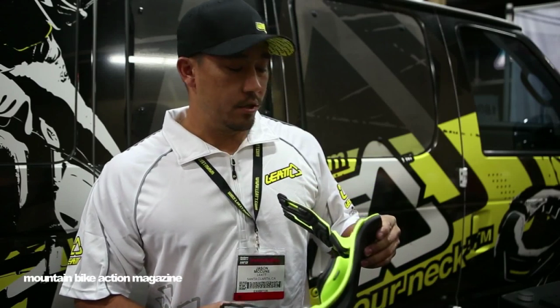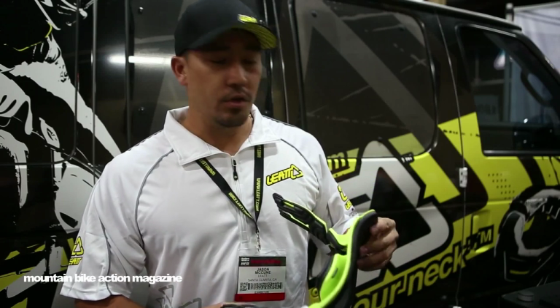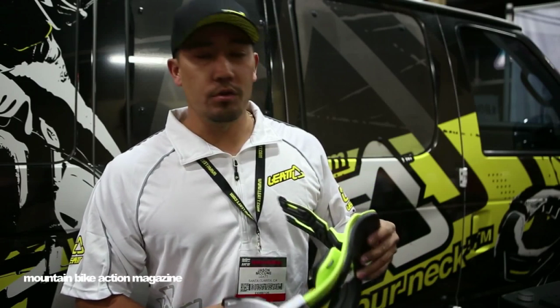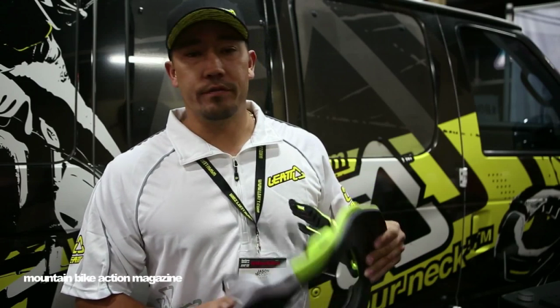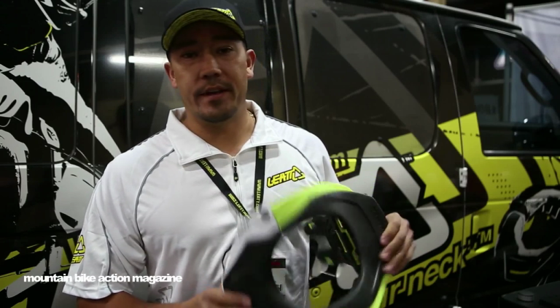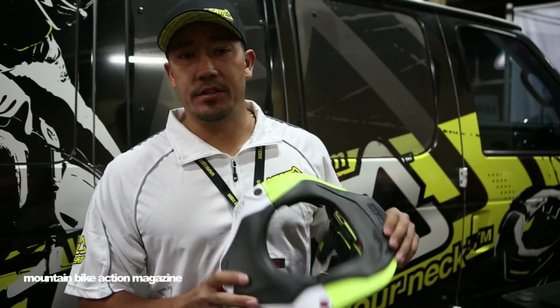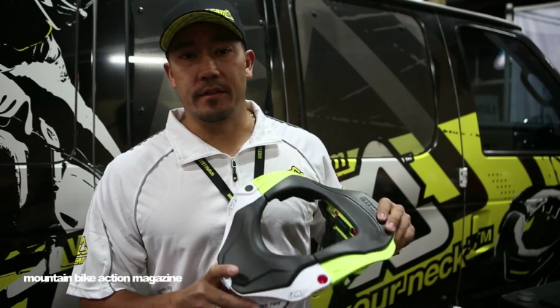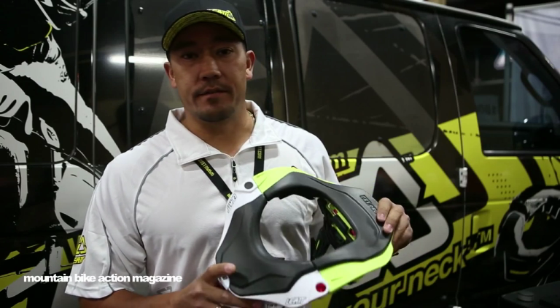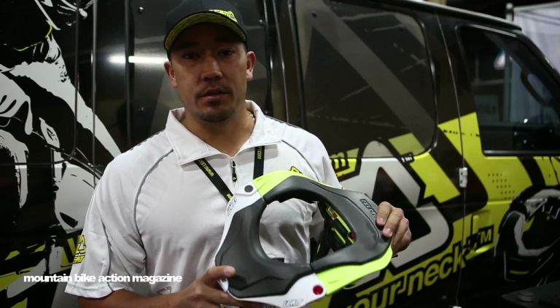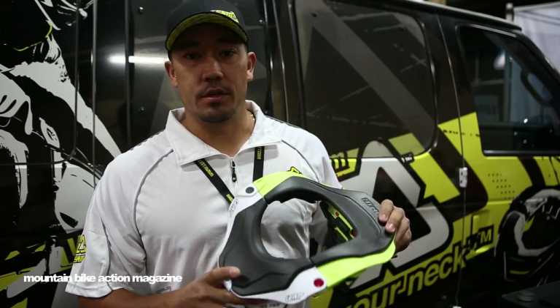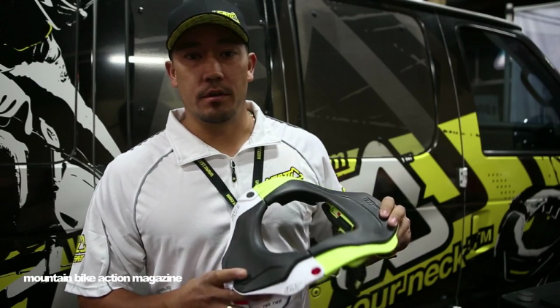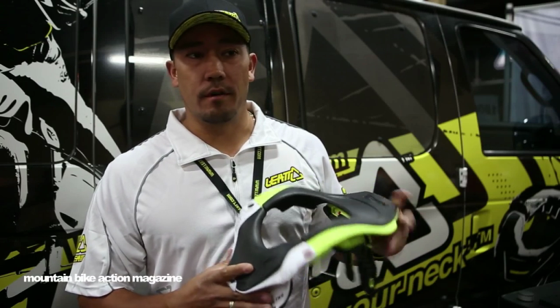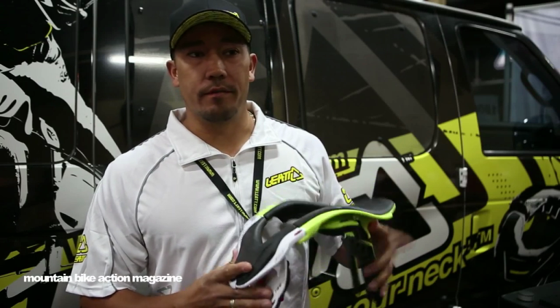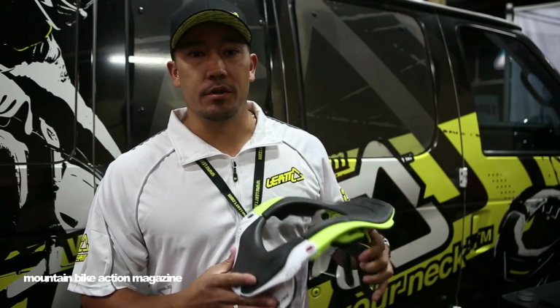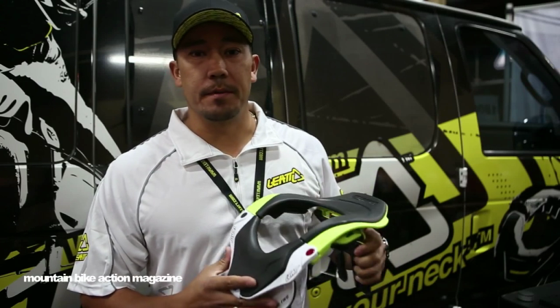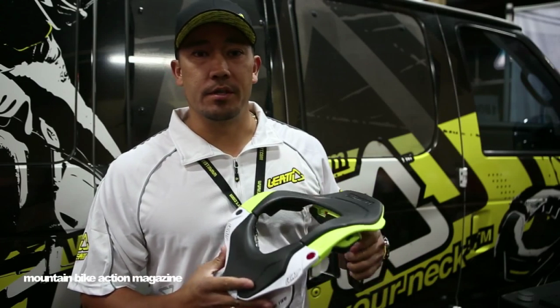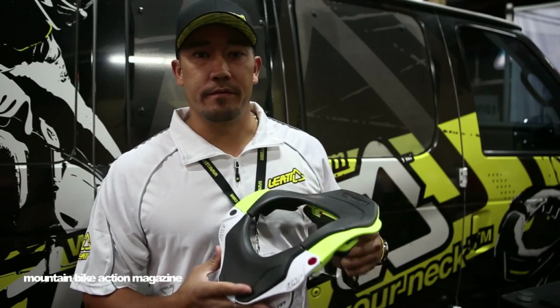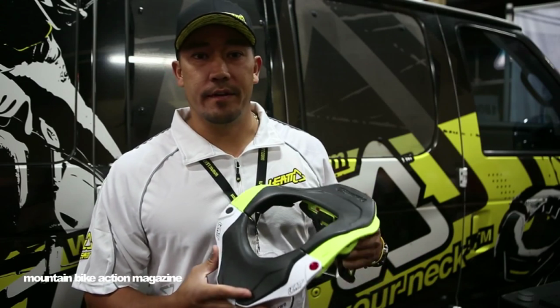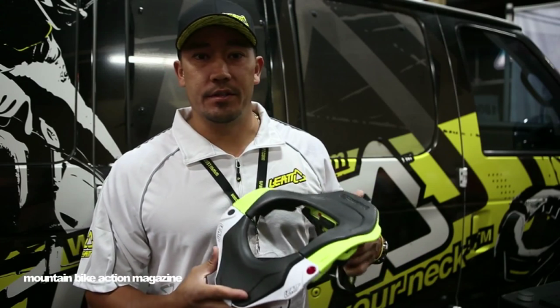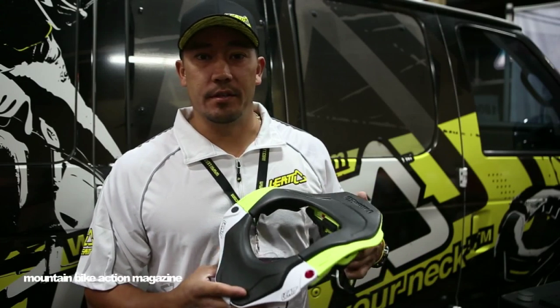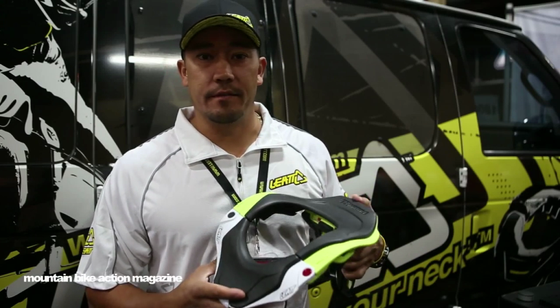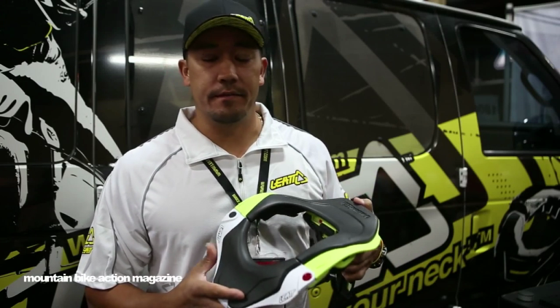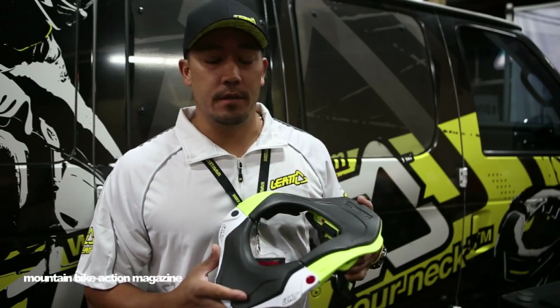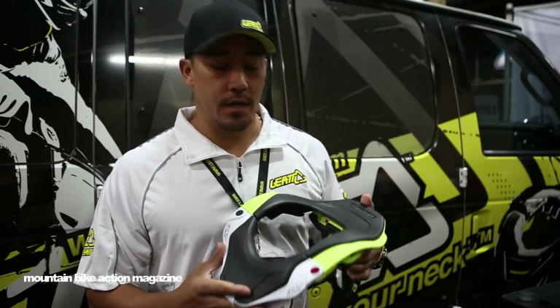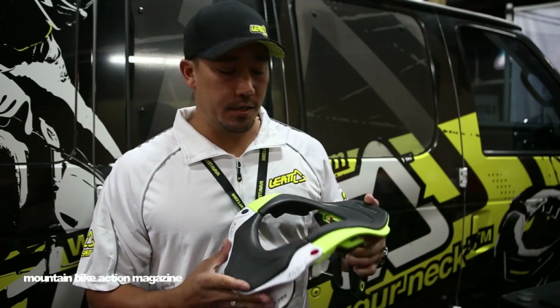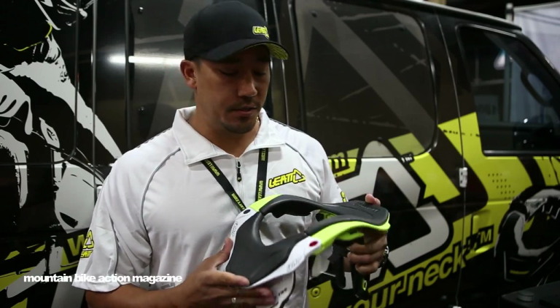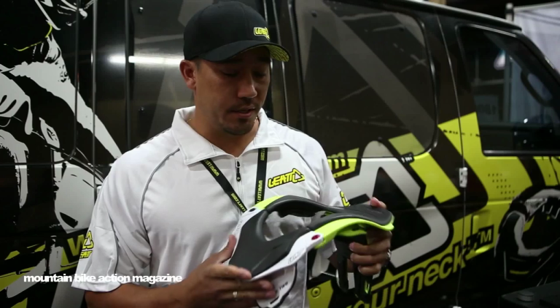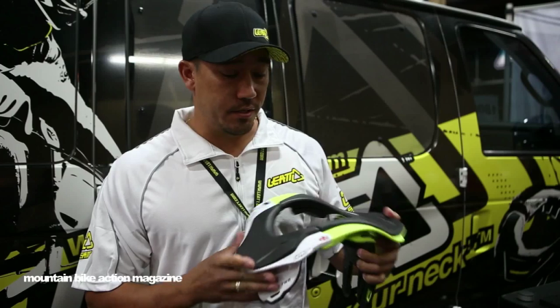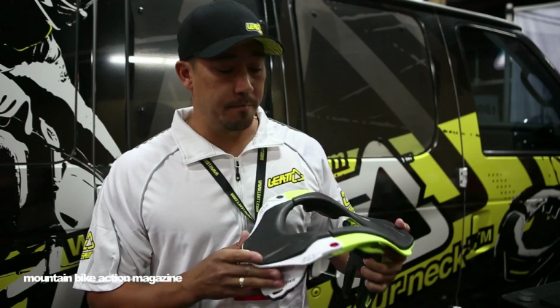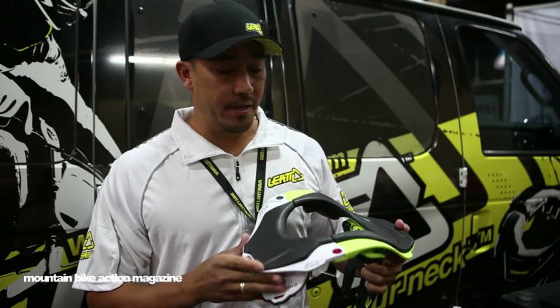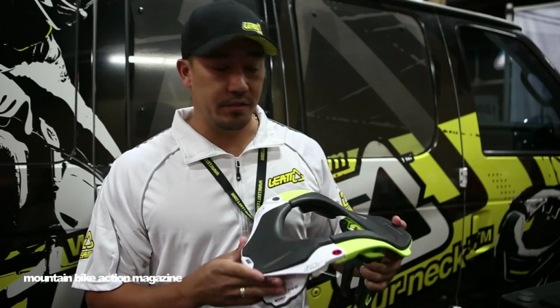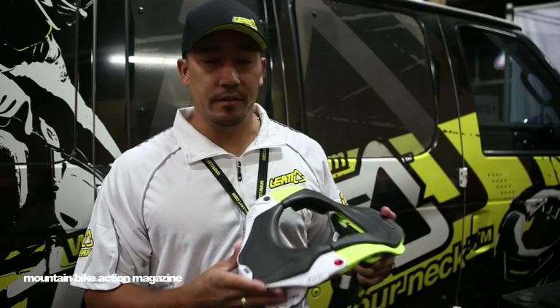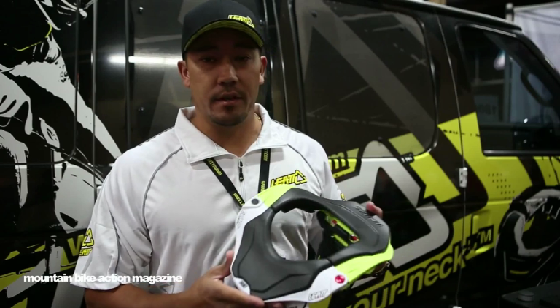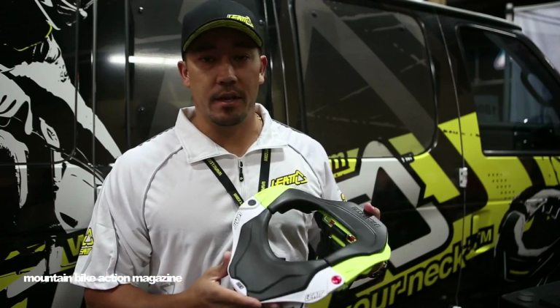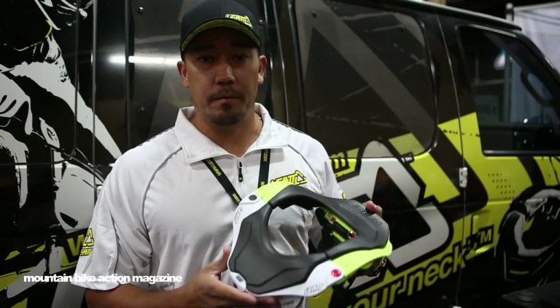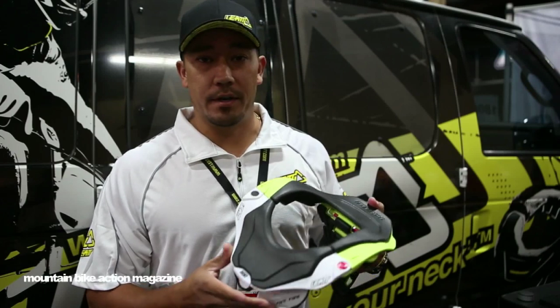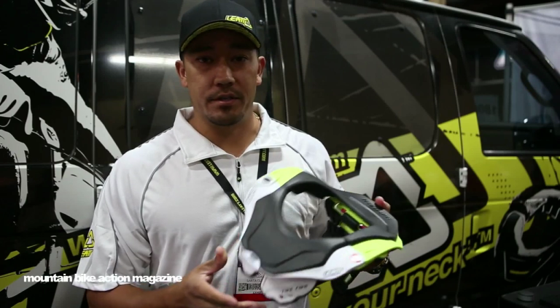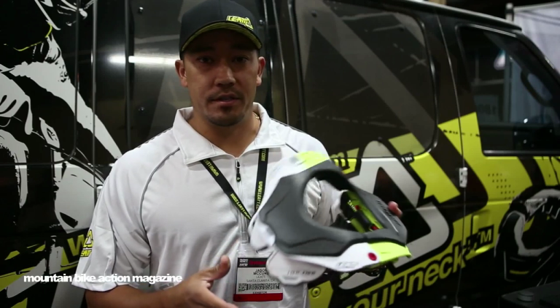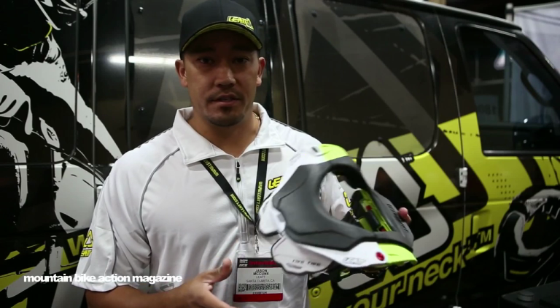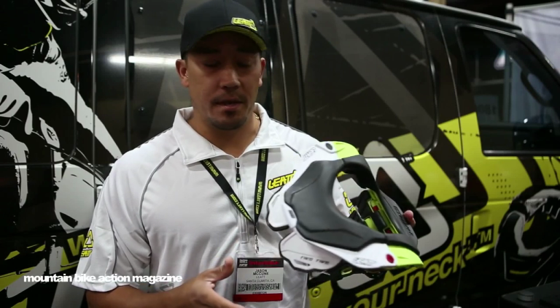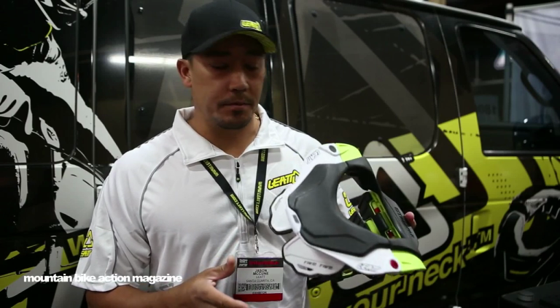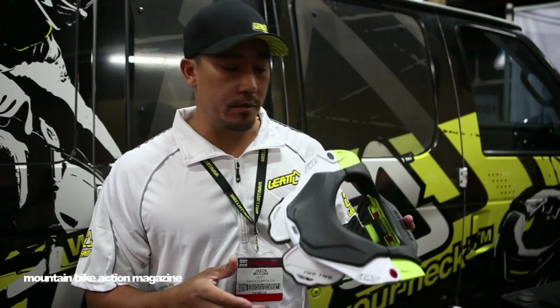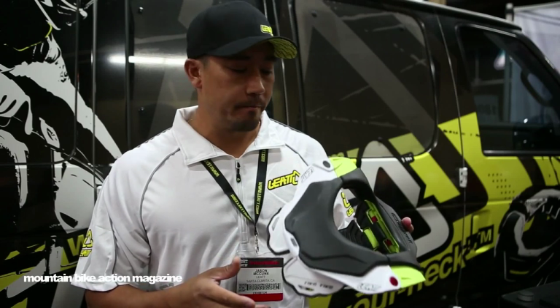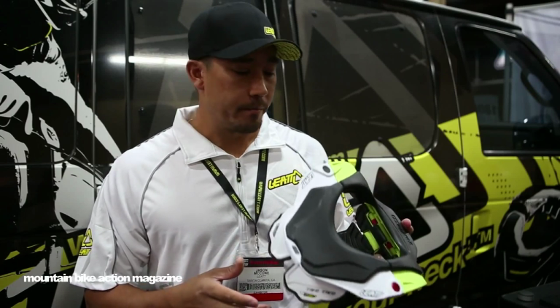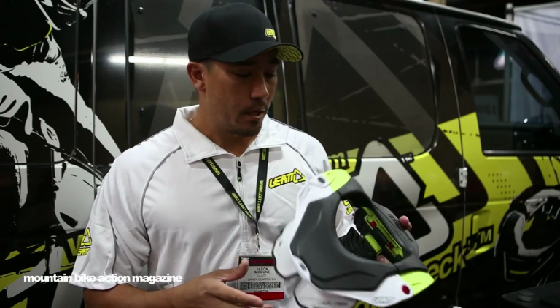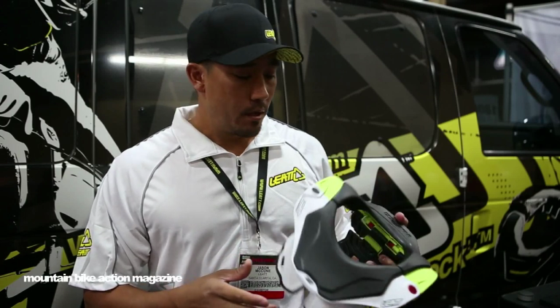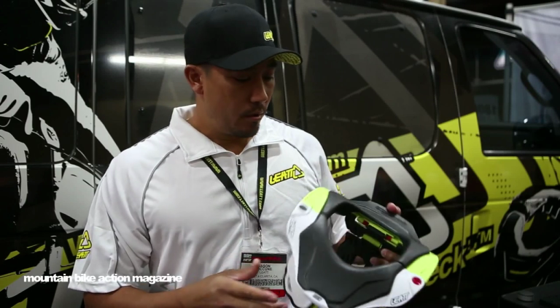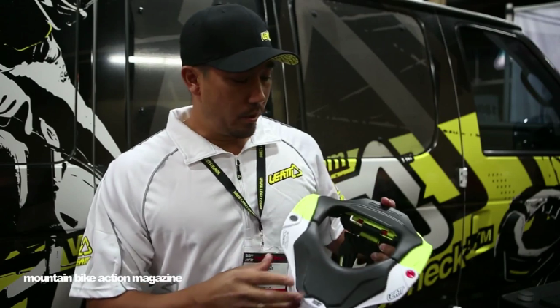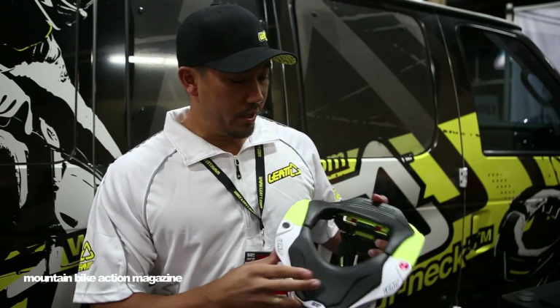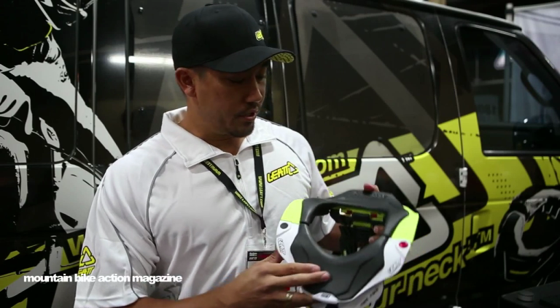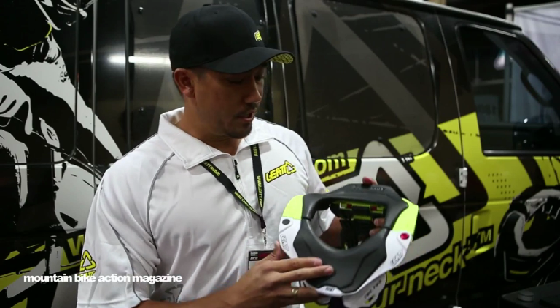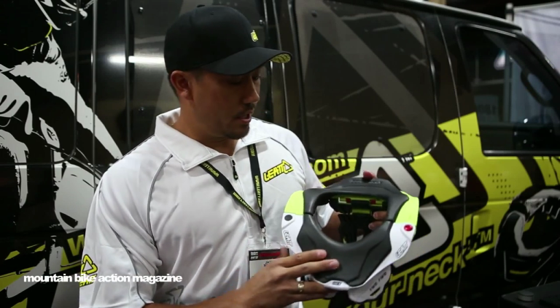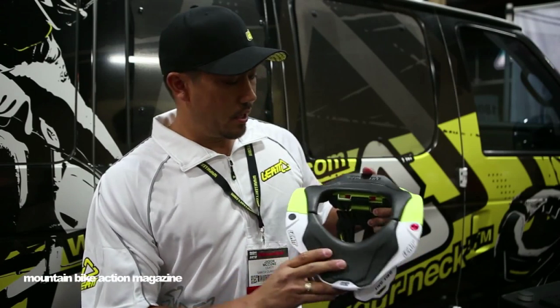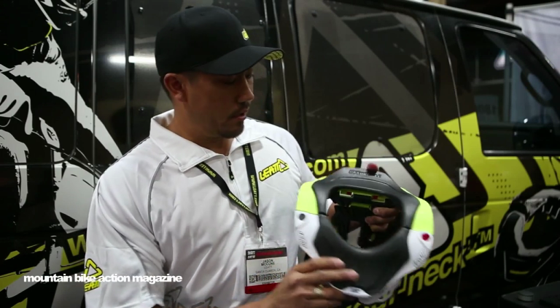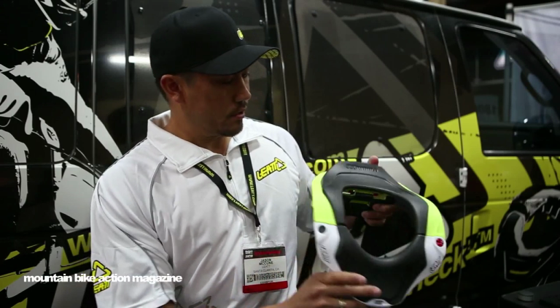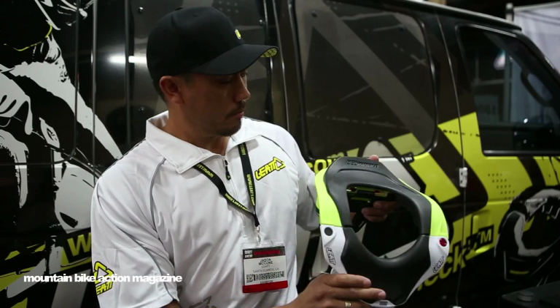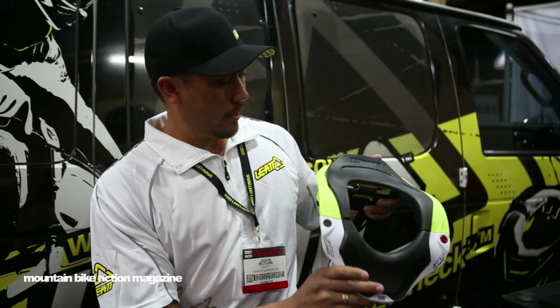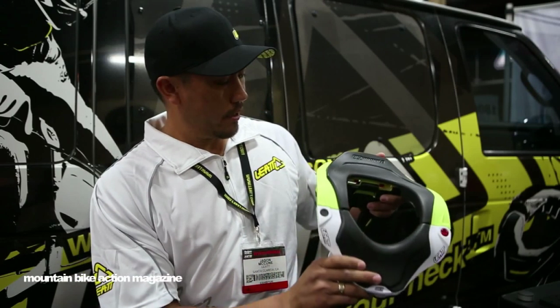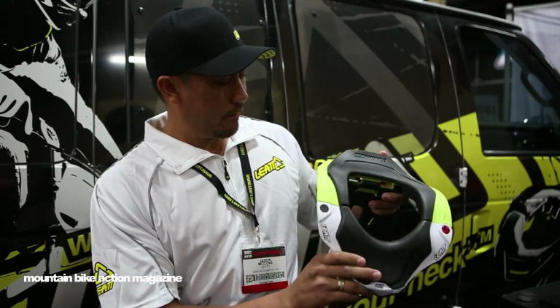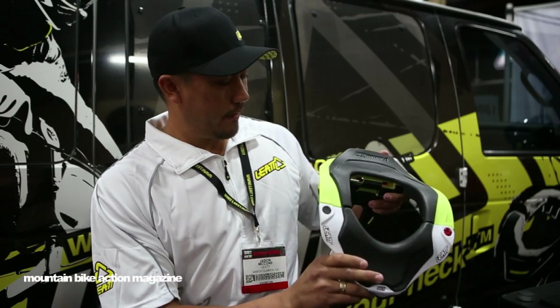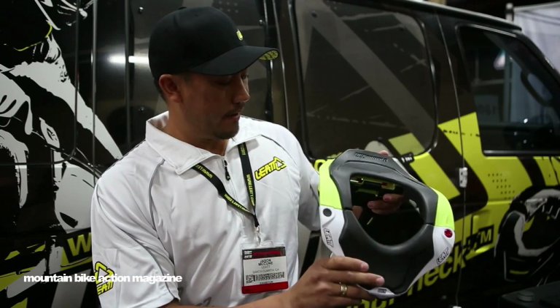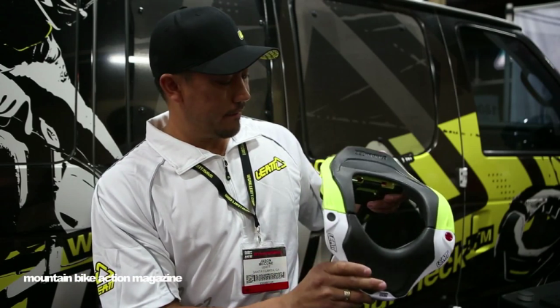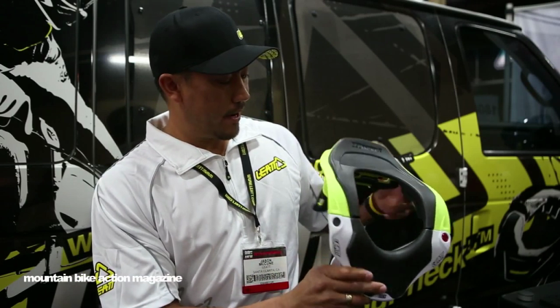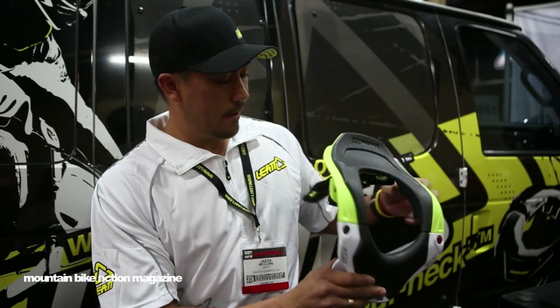Huge facelift this year — our first major facelift since basically the neck brace's inception. What you see here is the brand new 5.5.